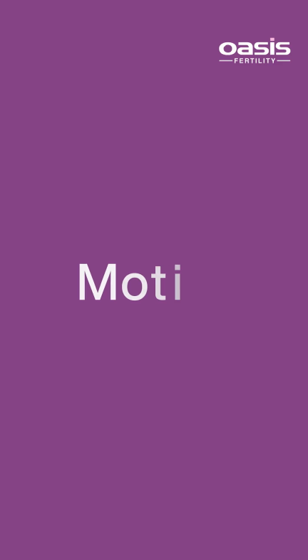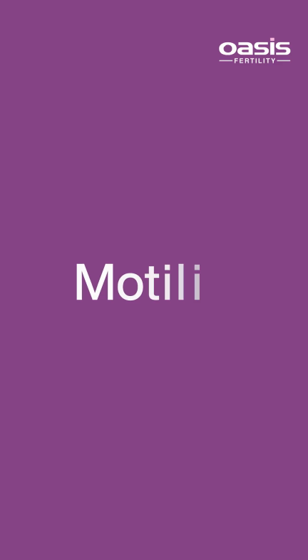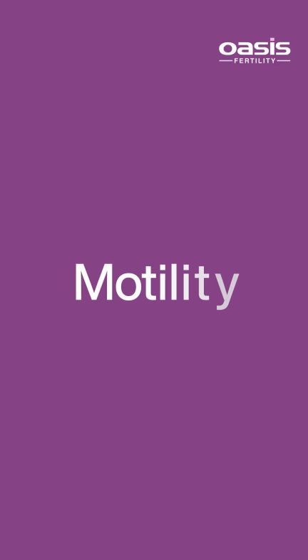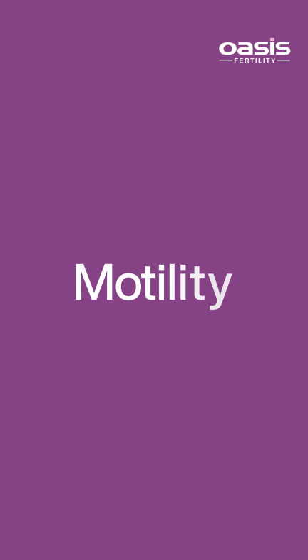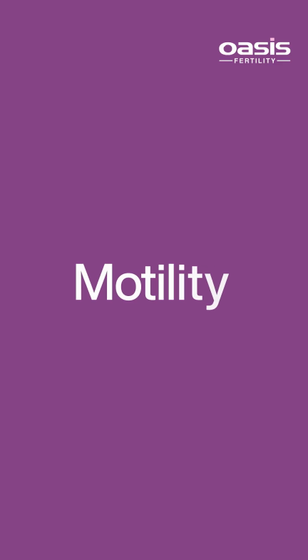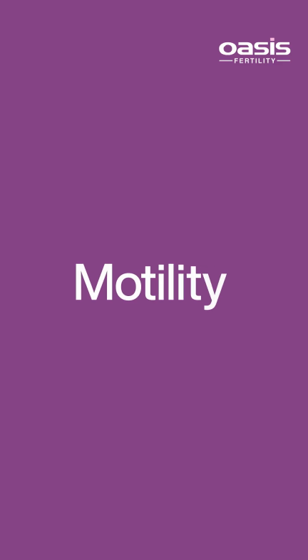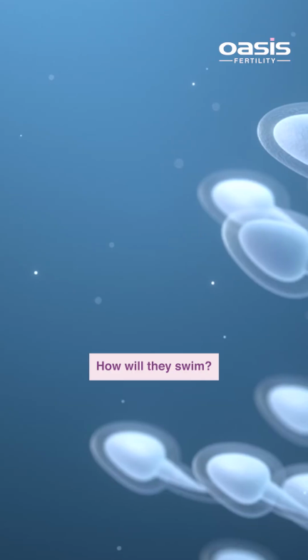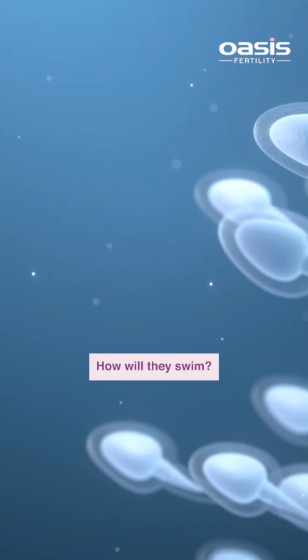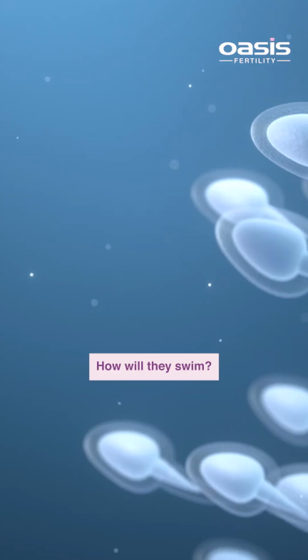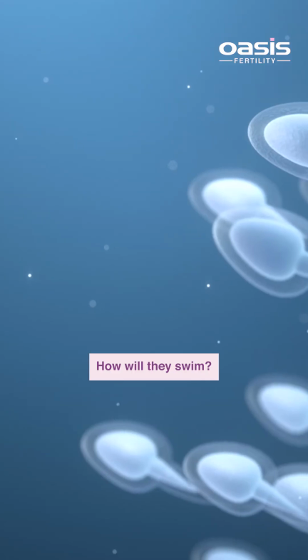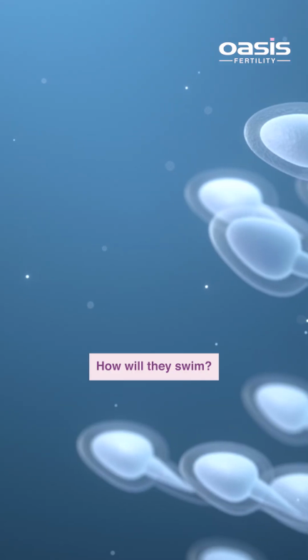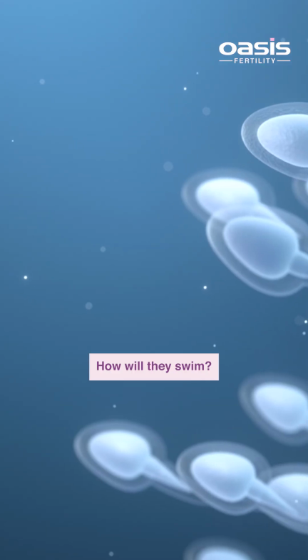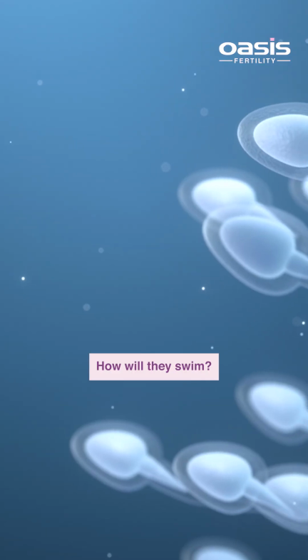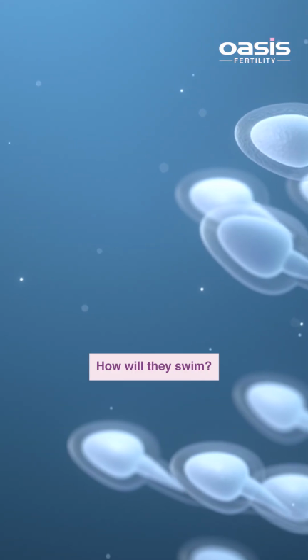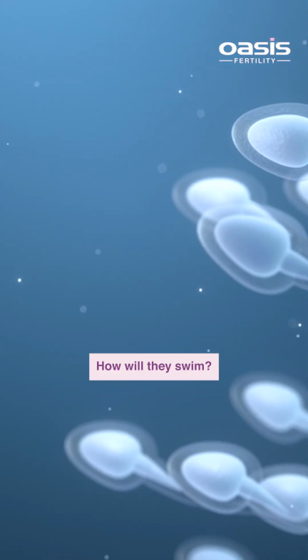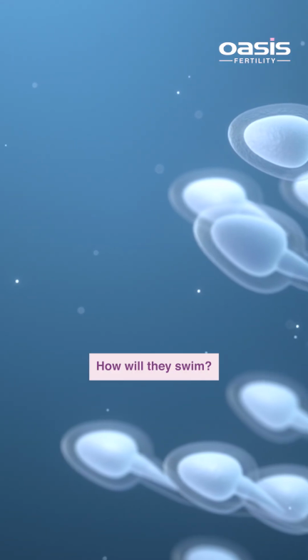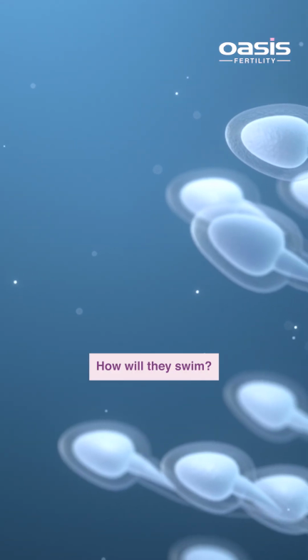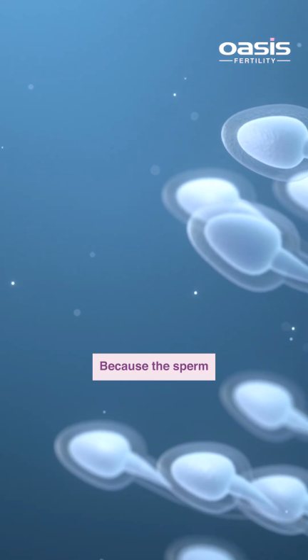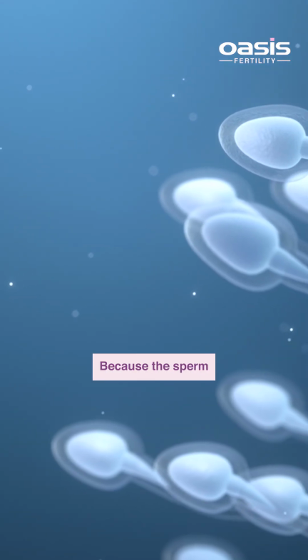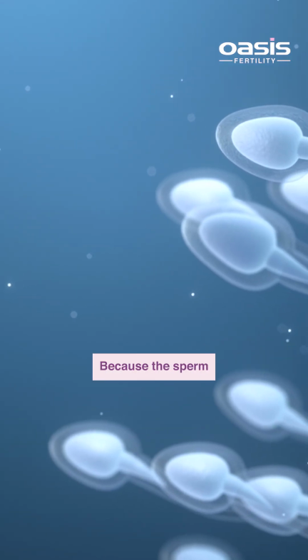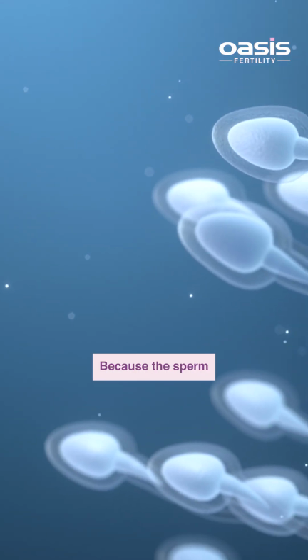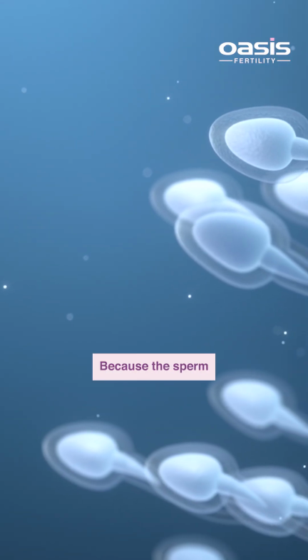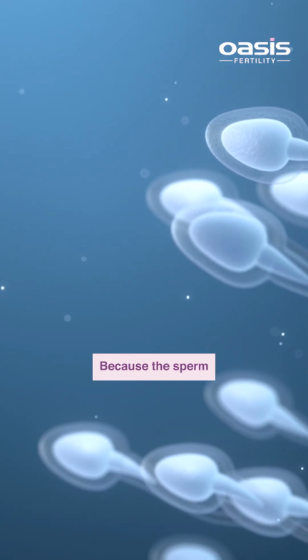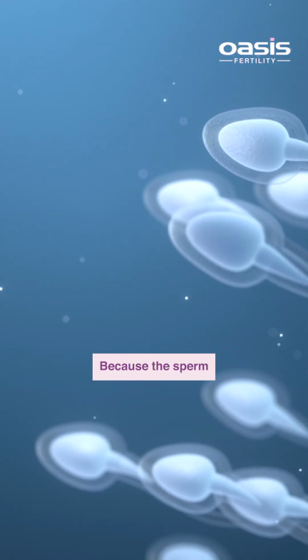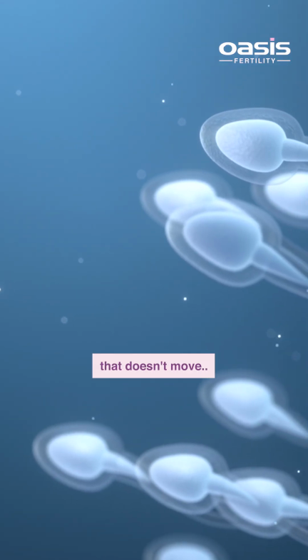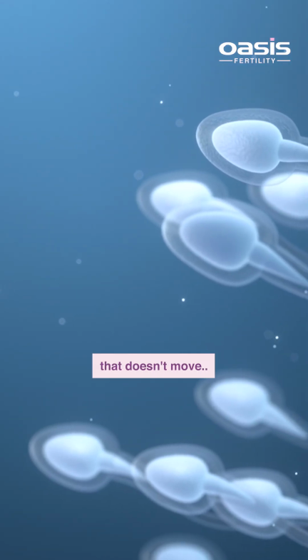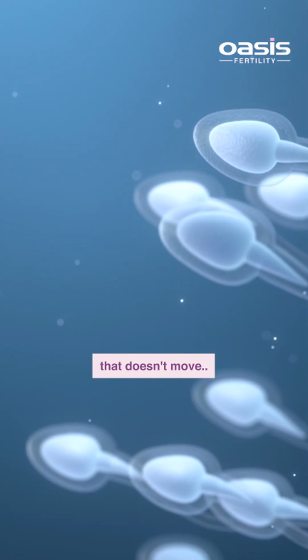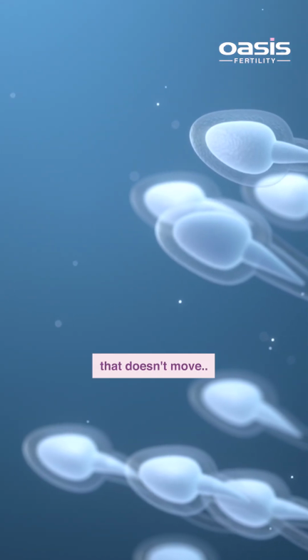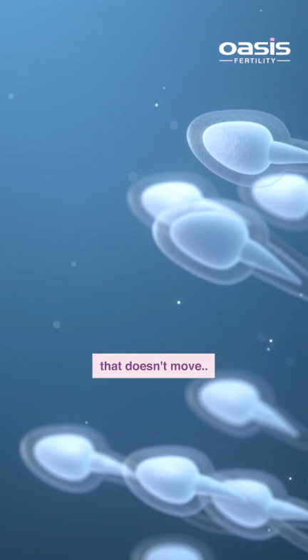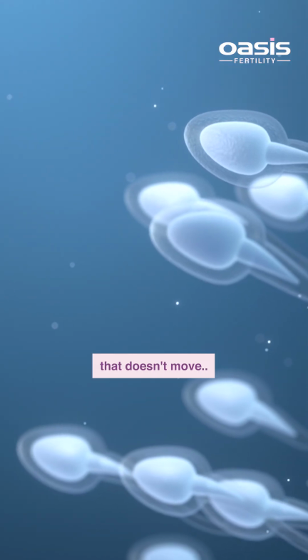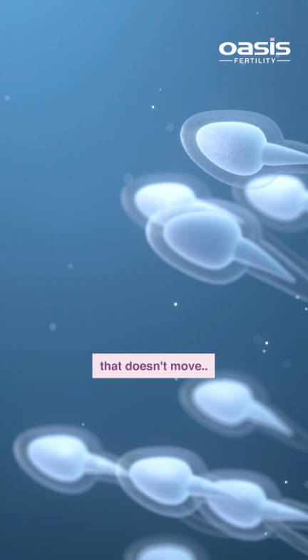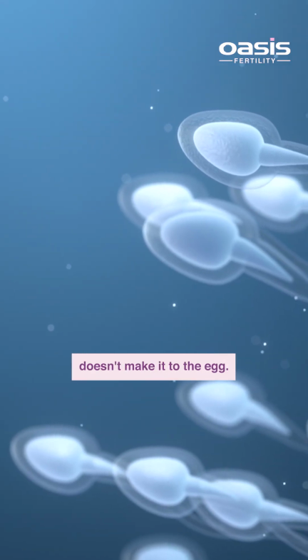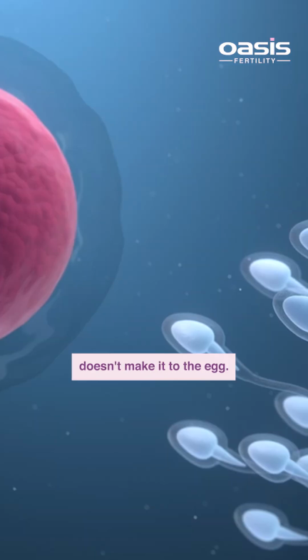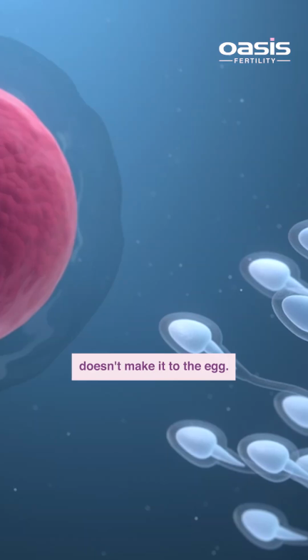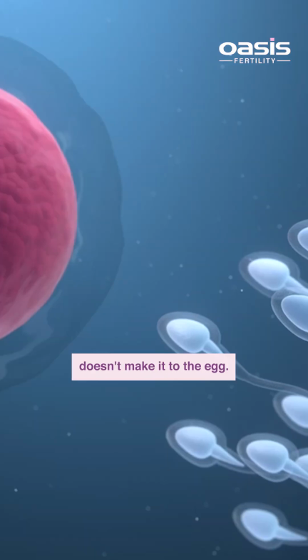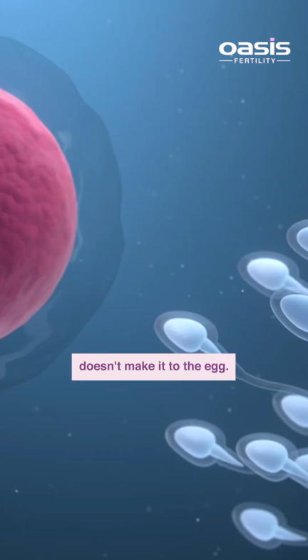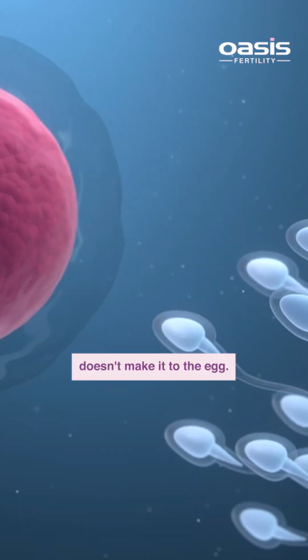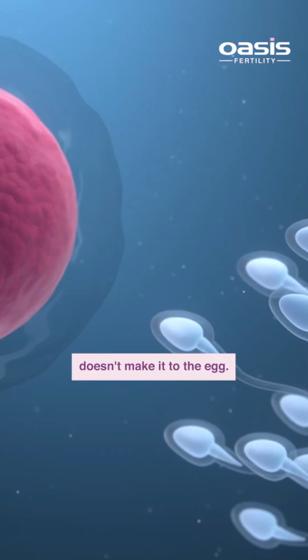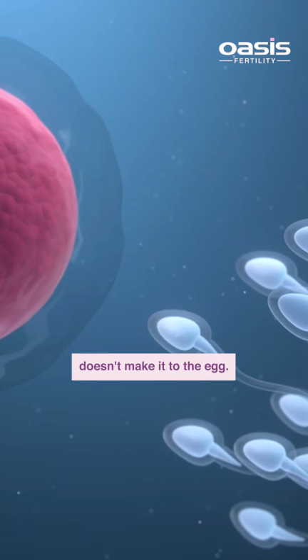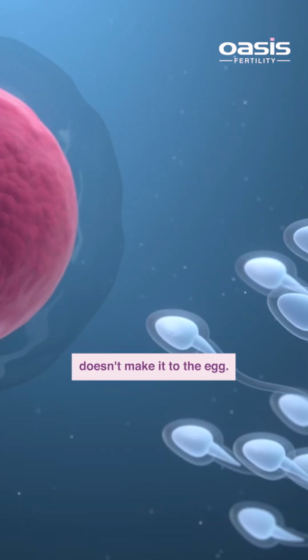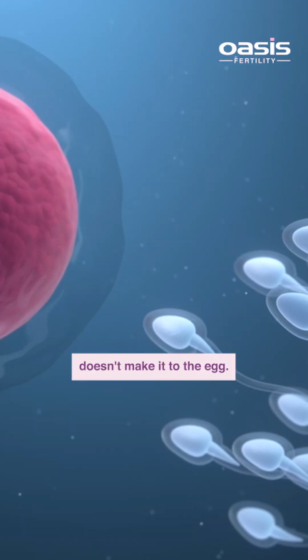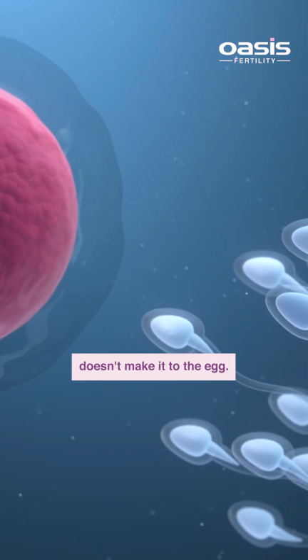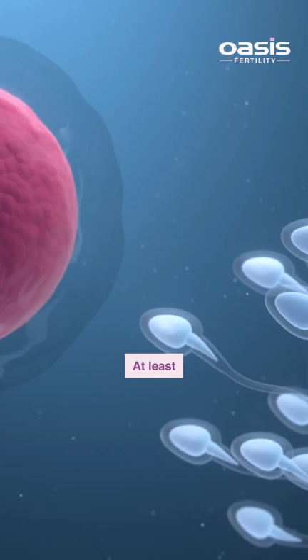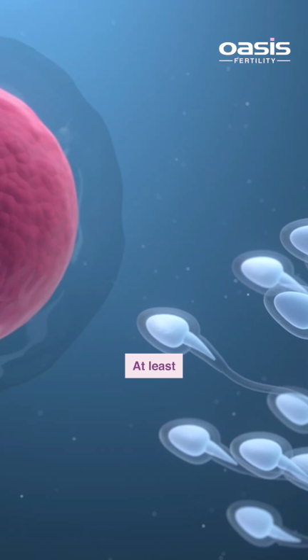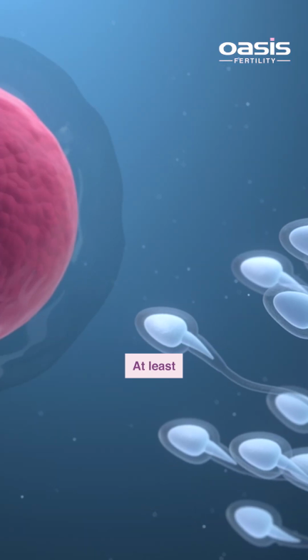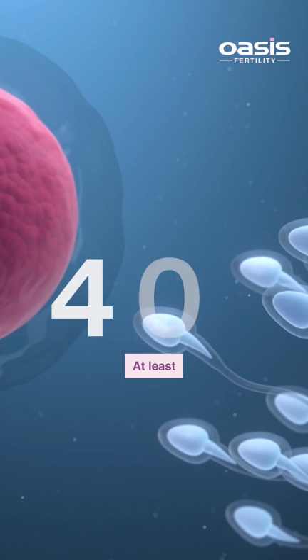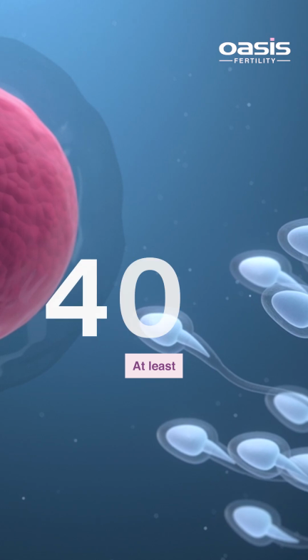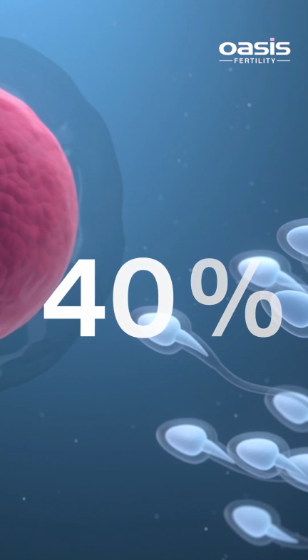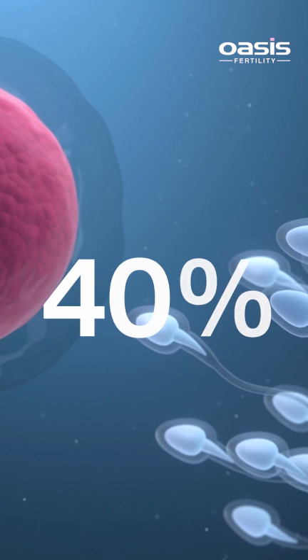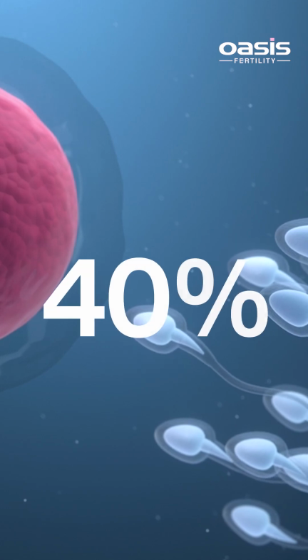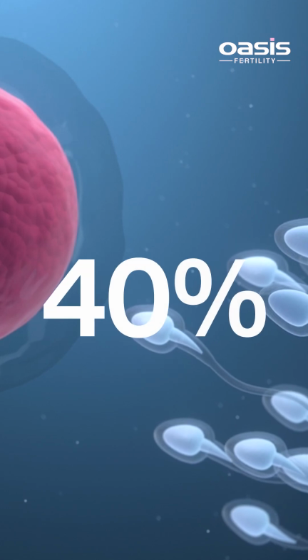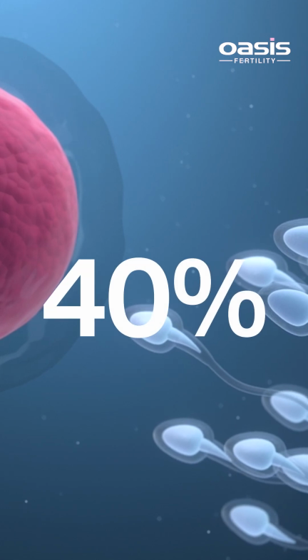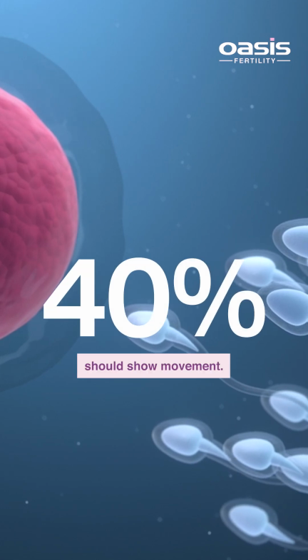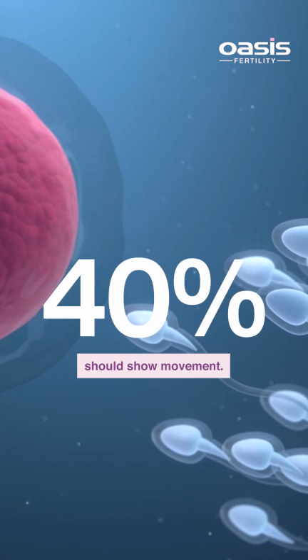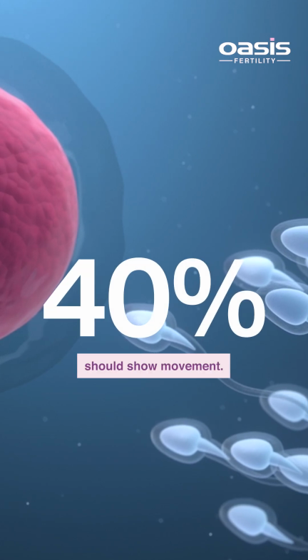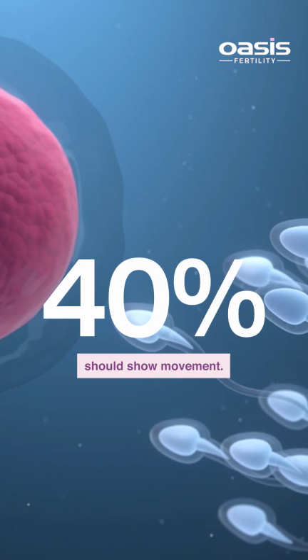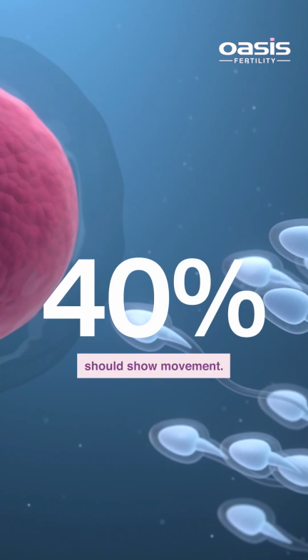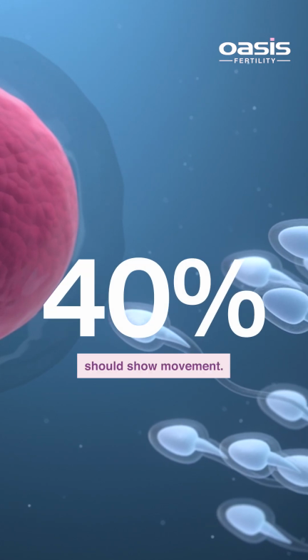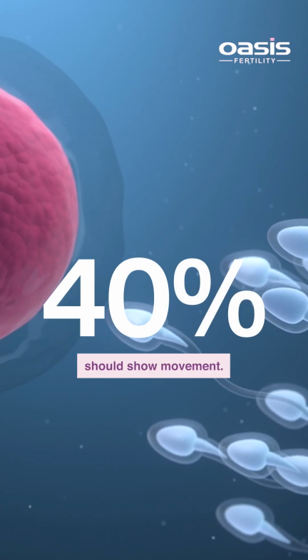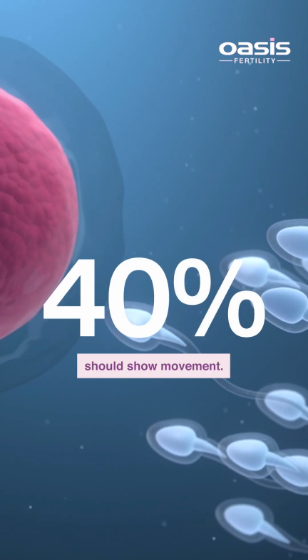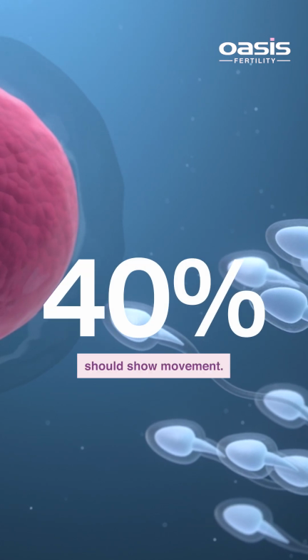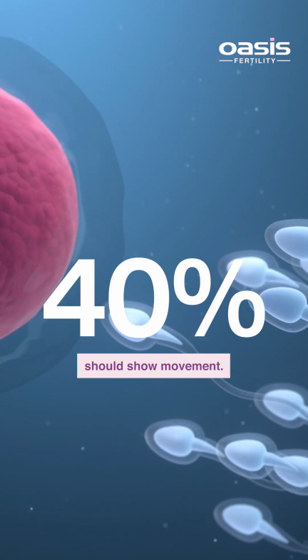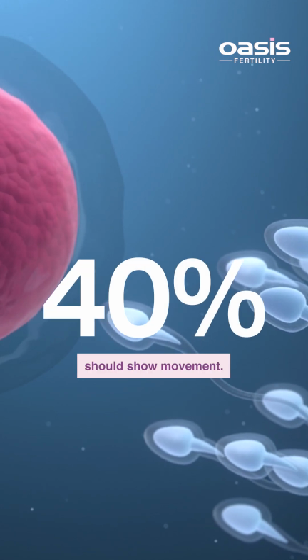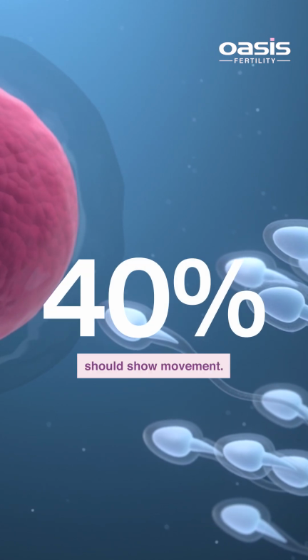Motility — how well they swim. Because sperm that doesn't move doesn't make it to the egg. At least 40% should show movement.